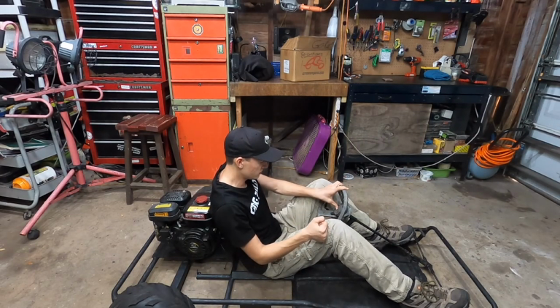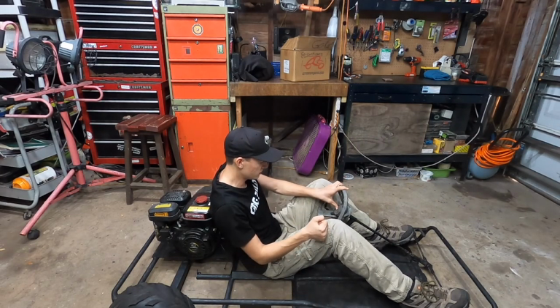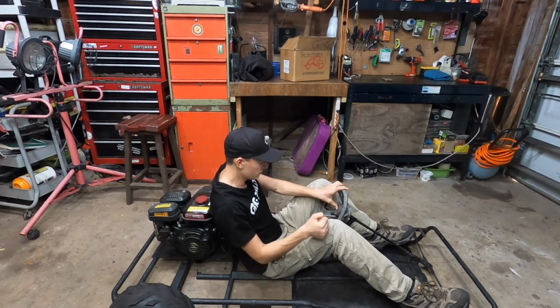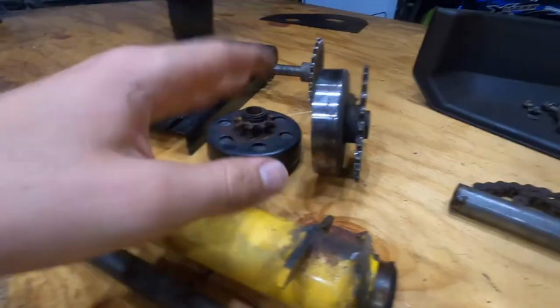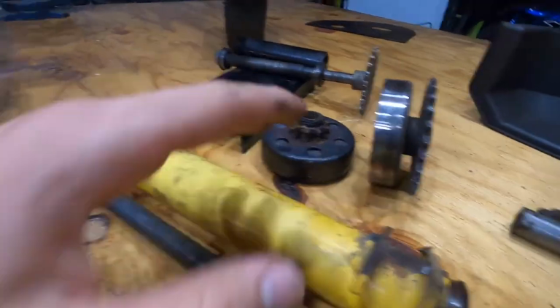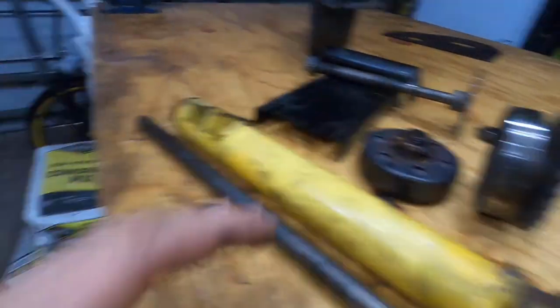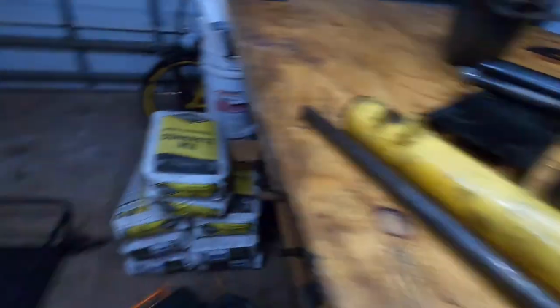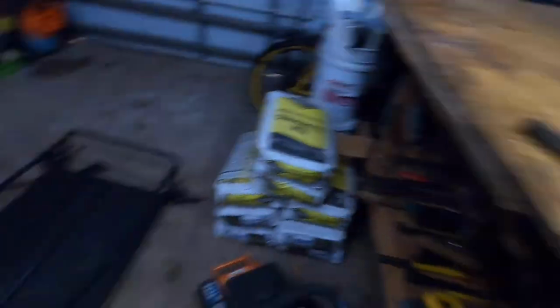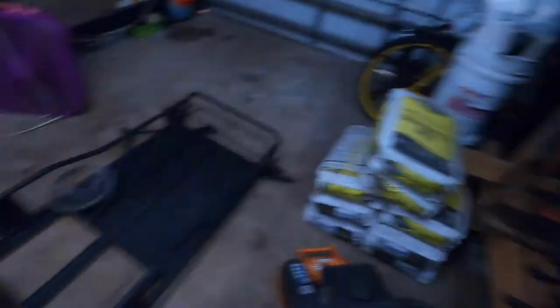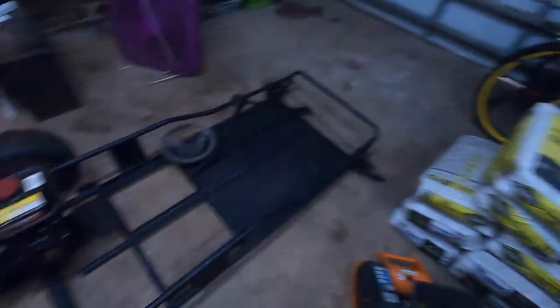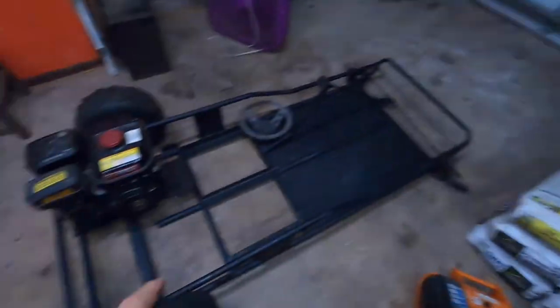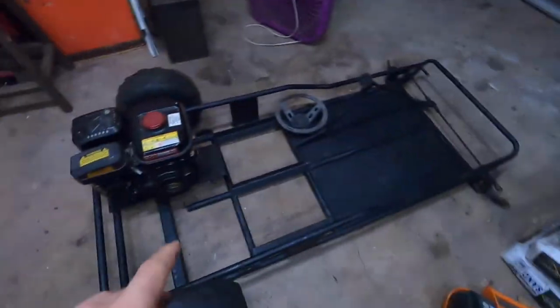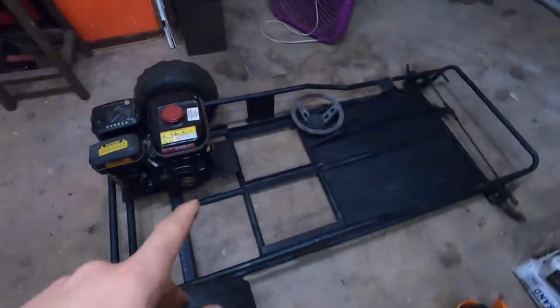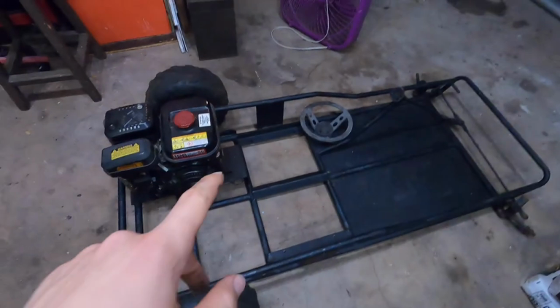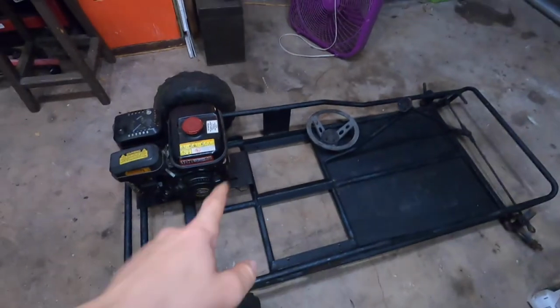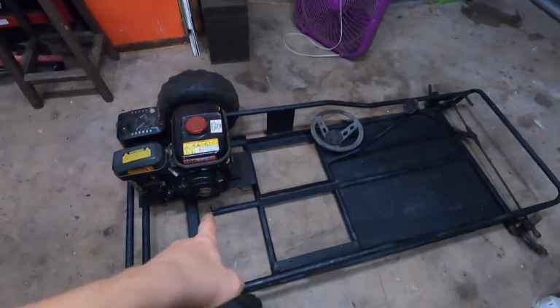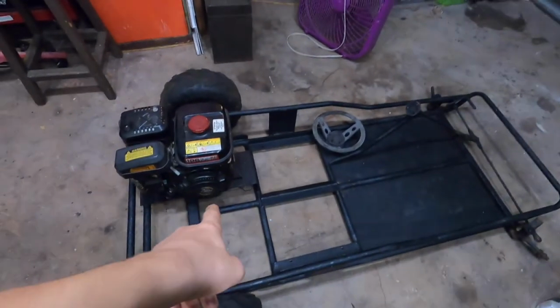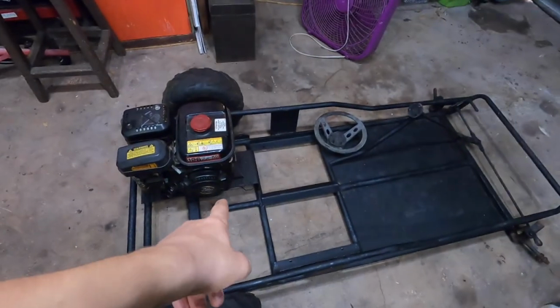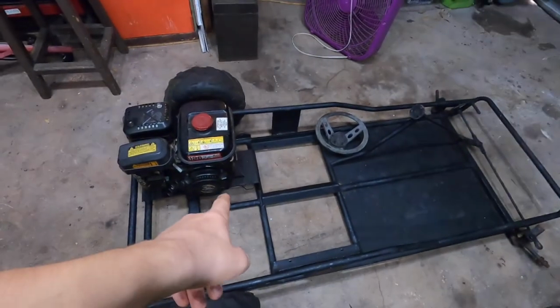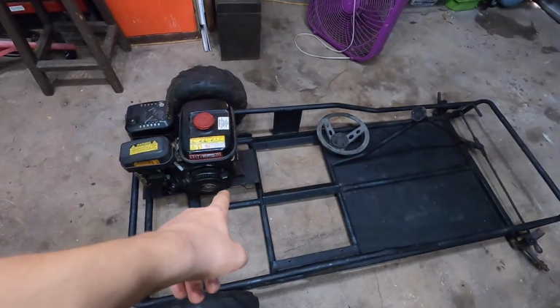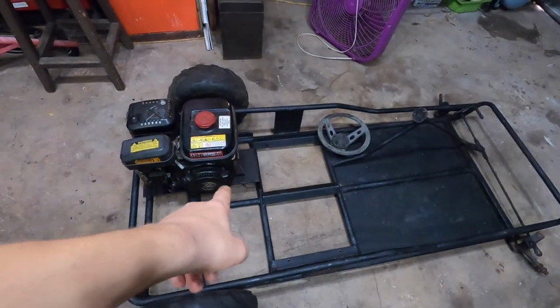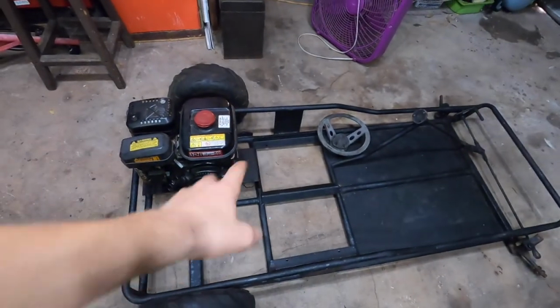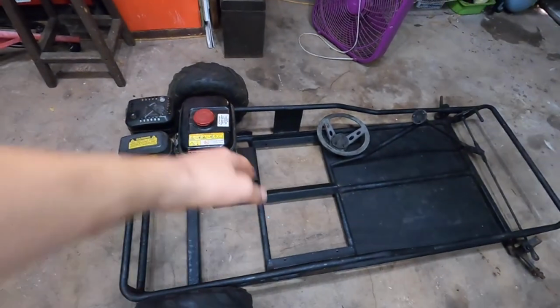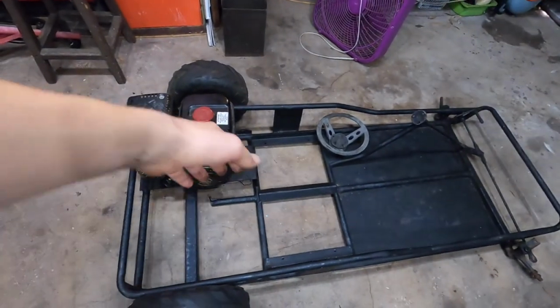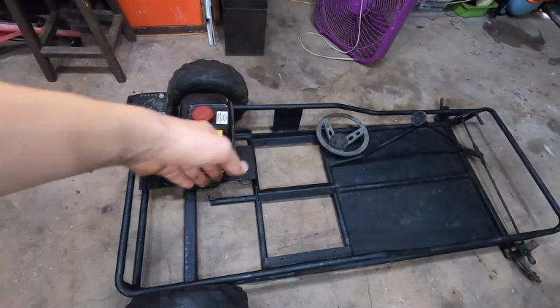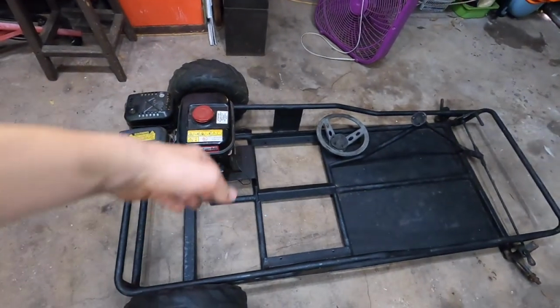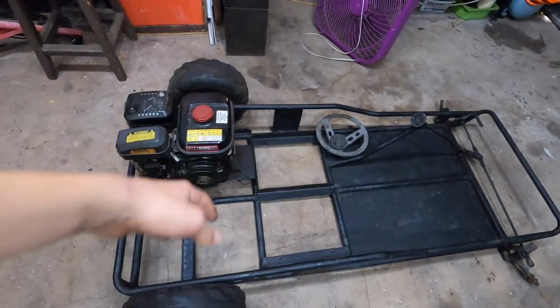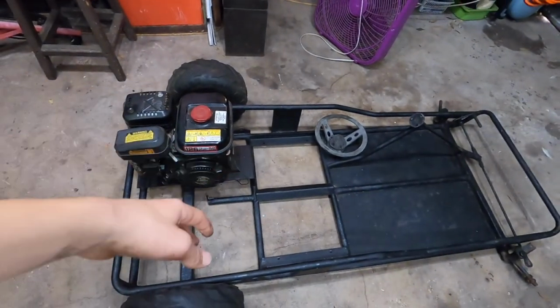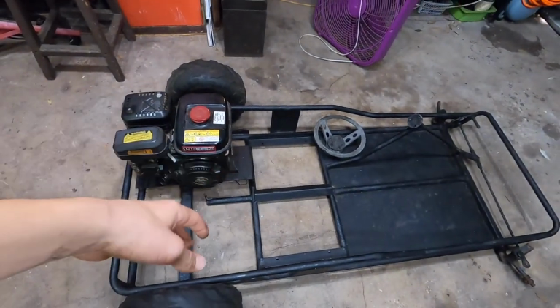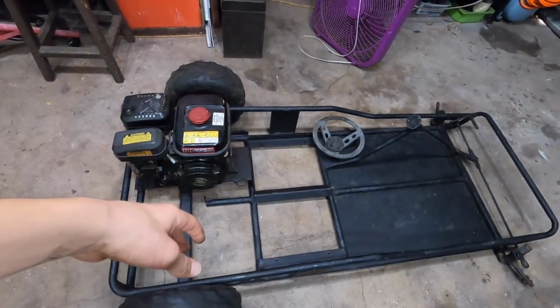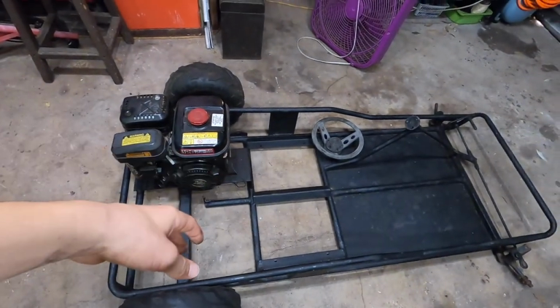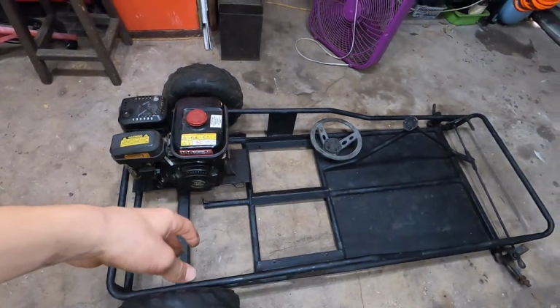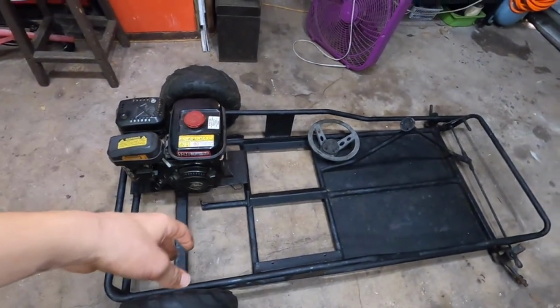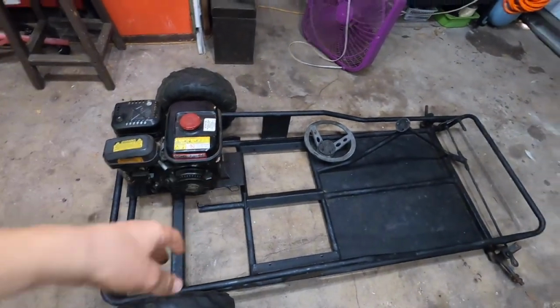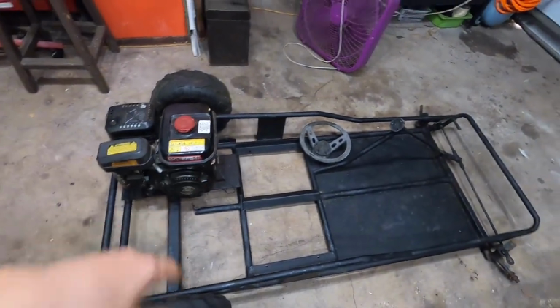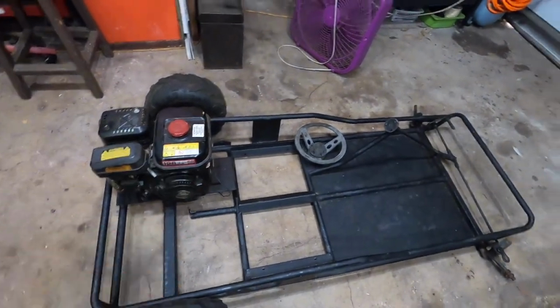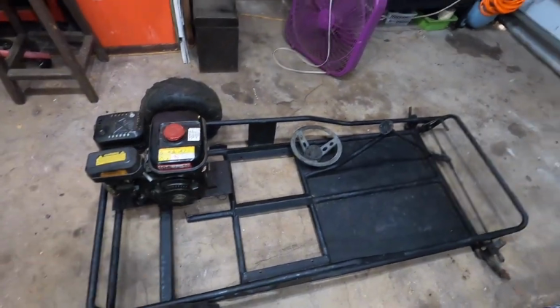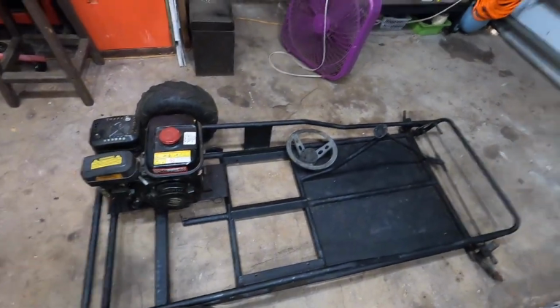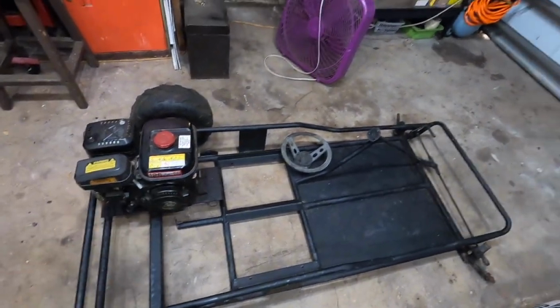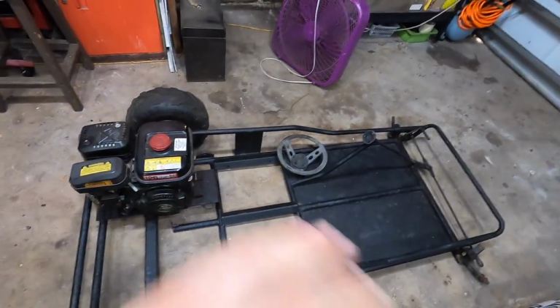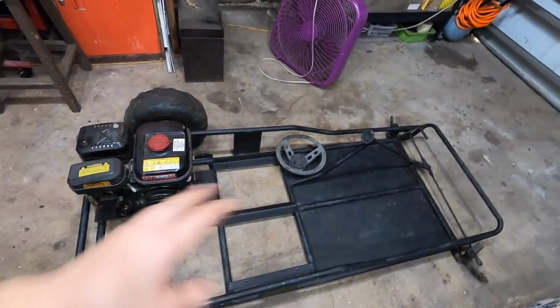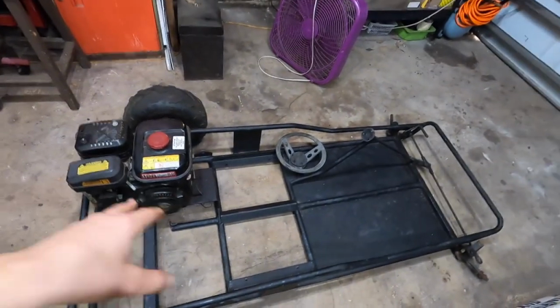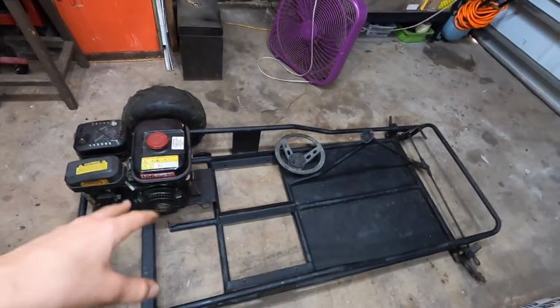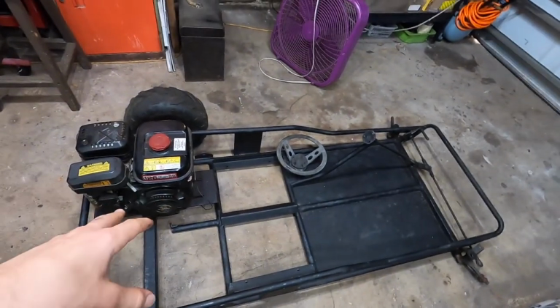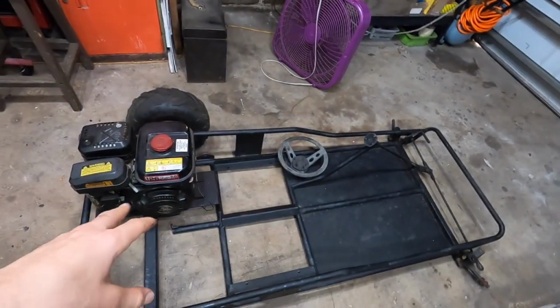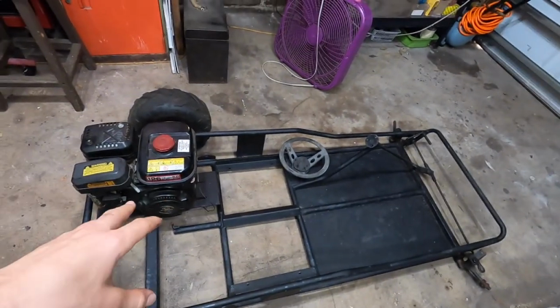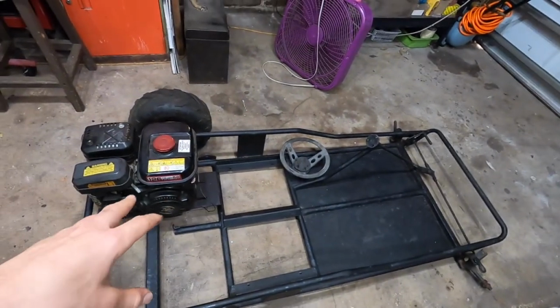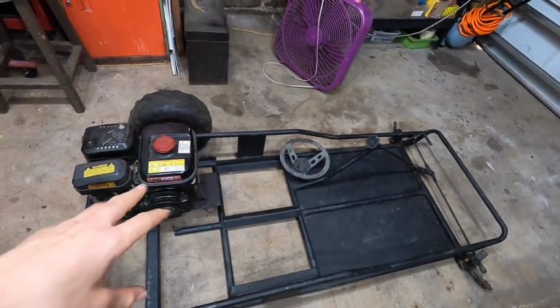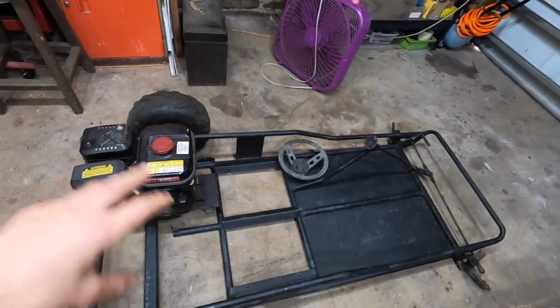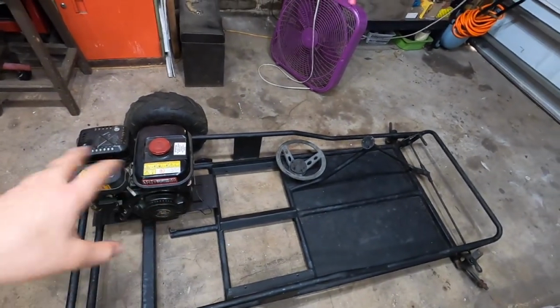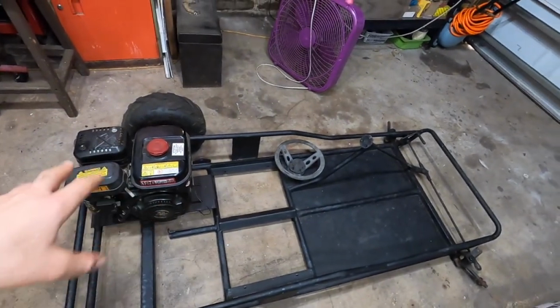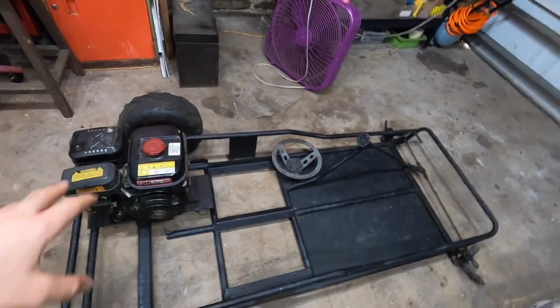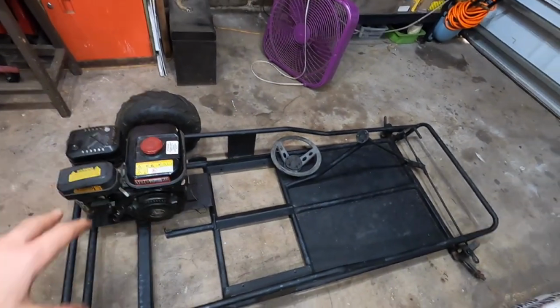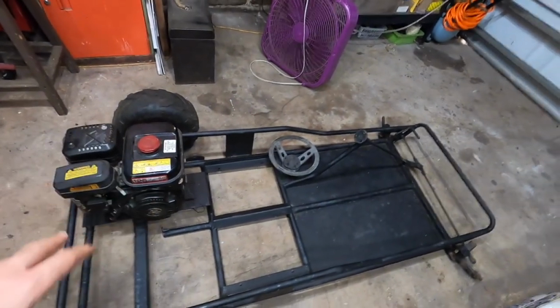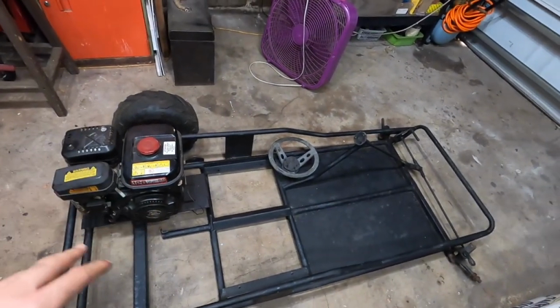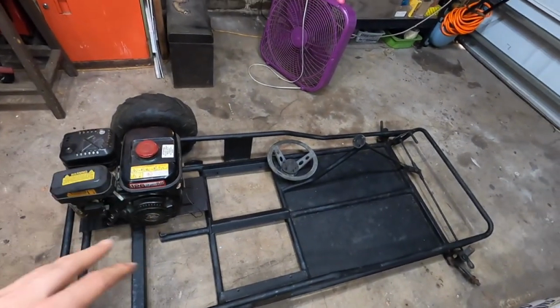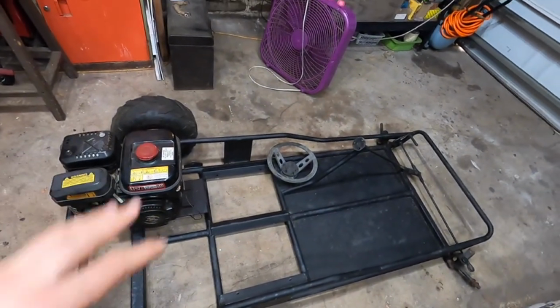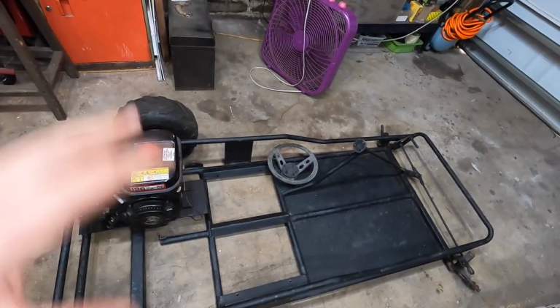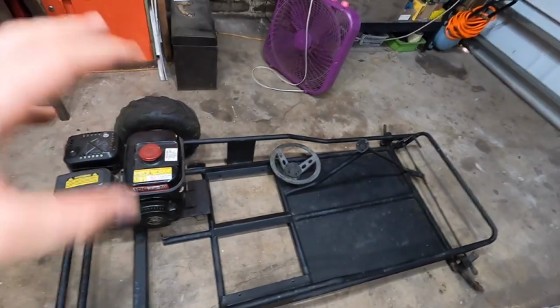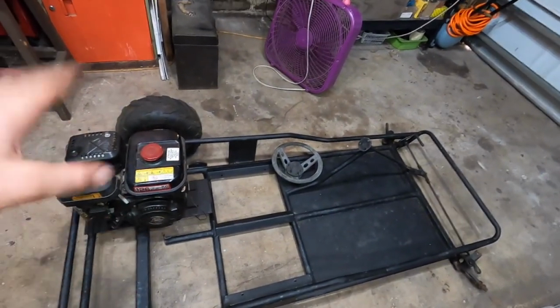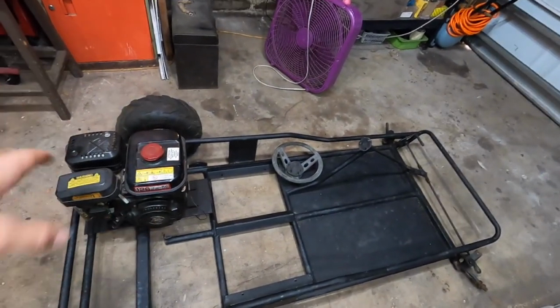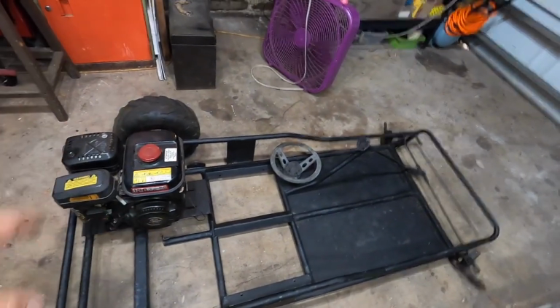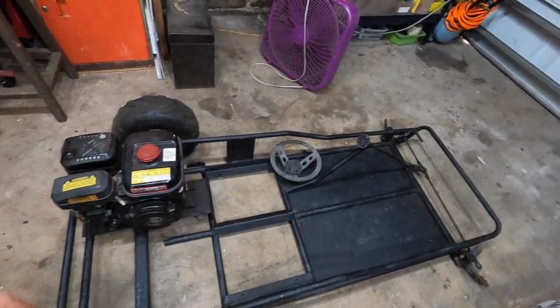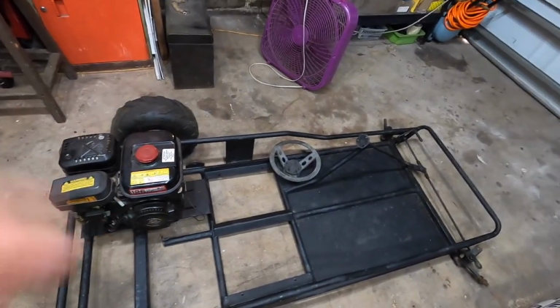So basically we're gonna go ahead and cut that plate, pull it over, and then throw everything on to see what it looks like, and then we'll start welding.